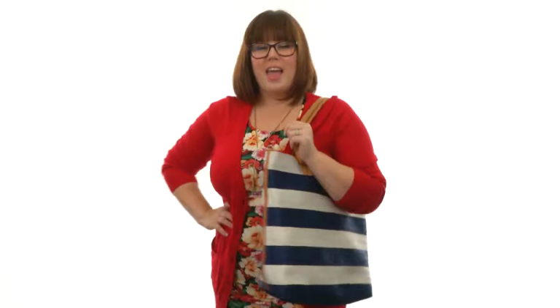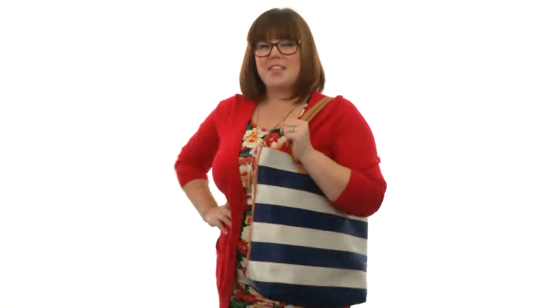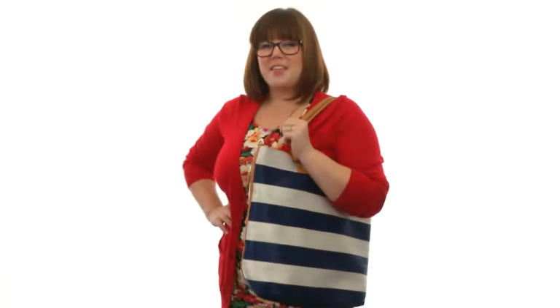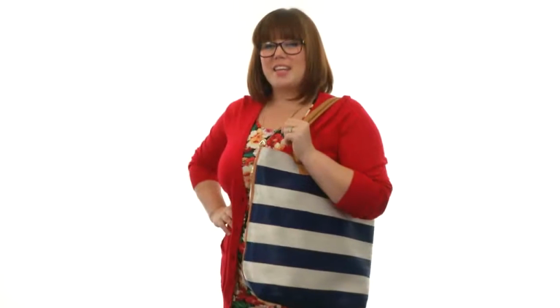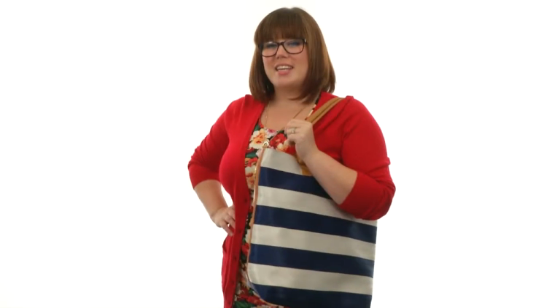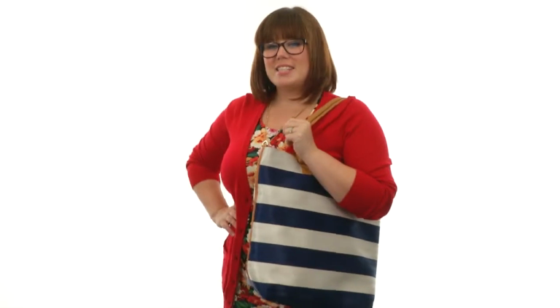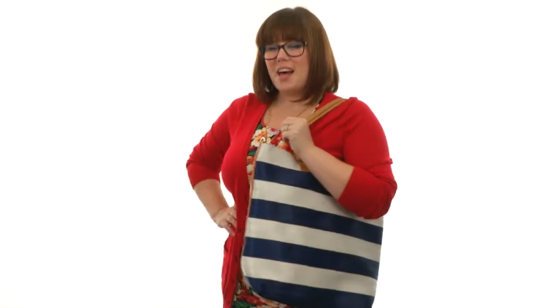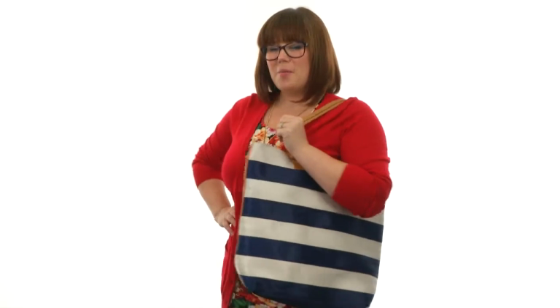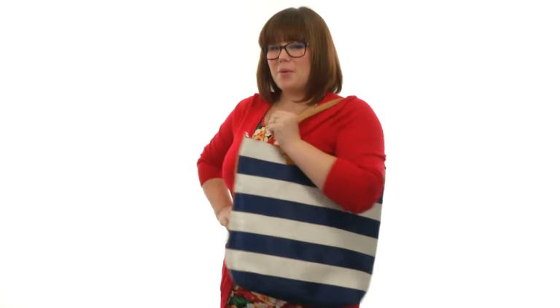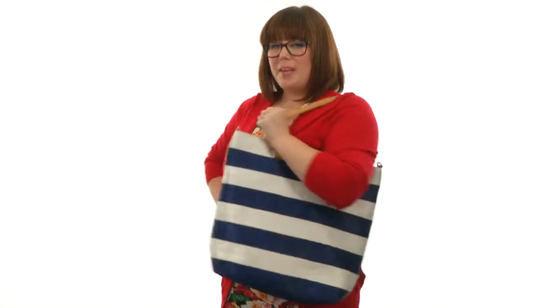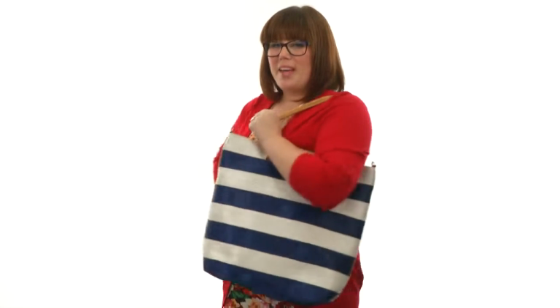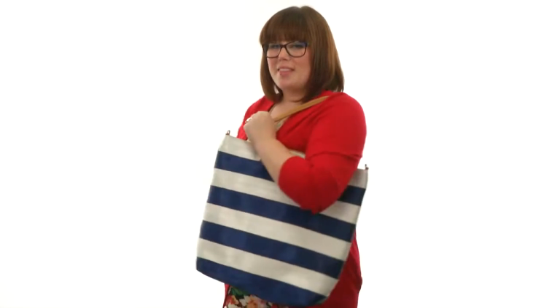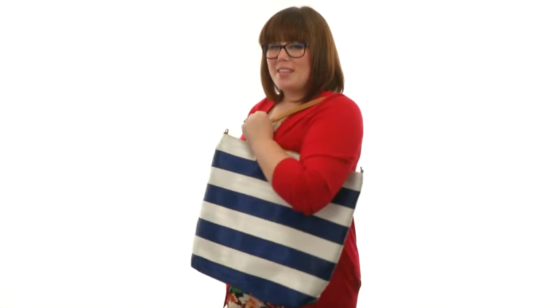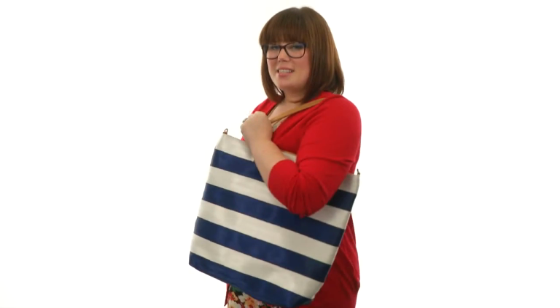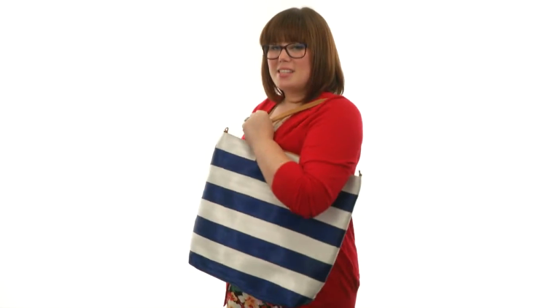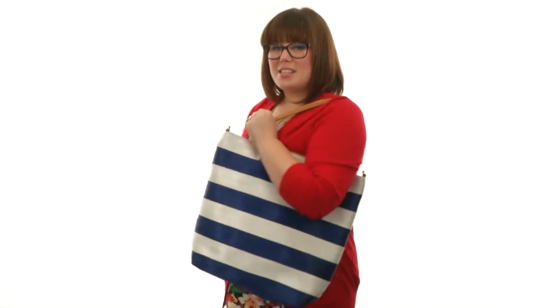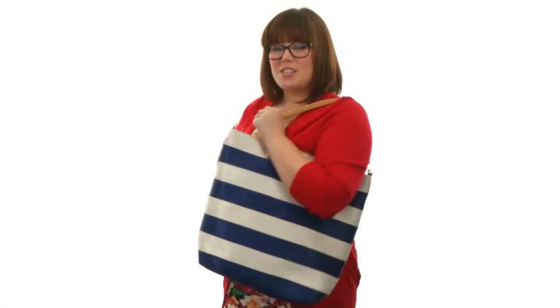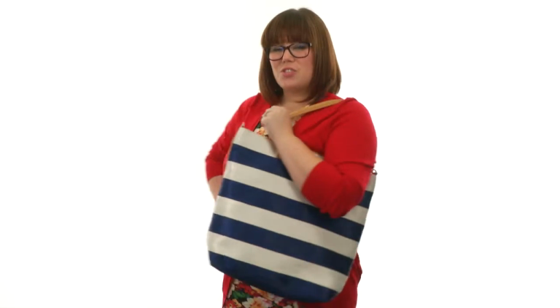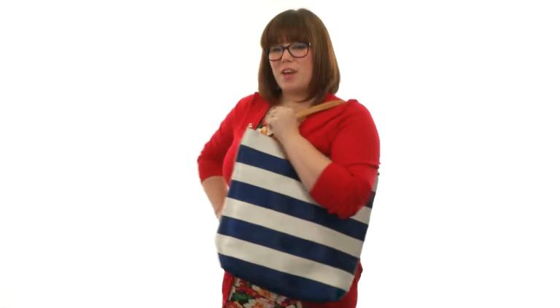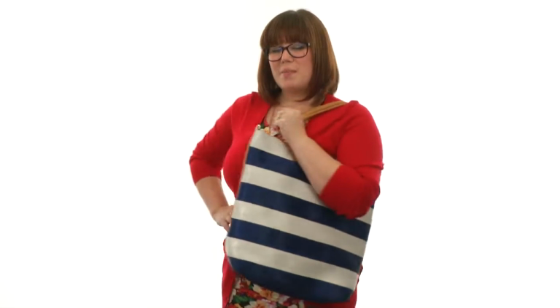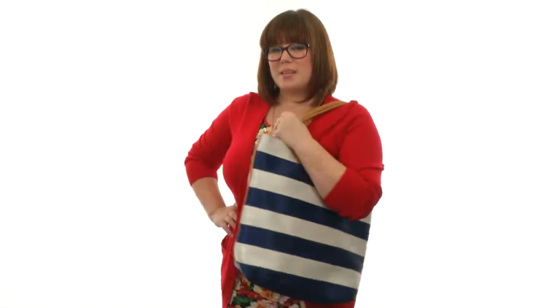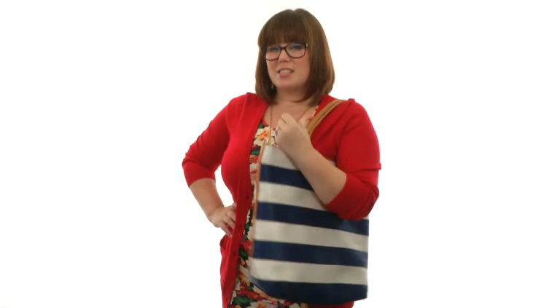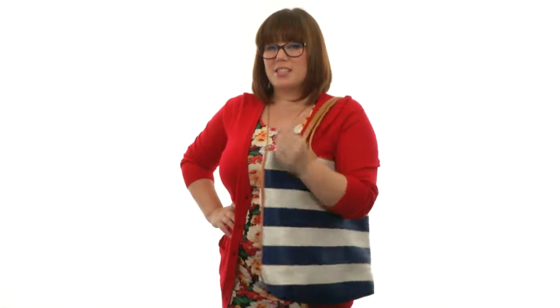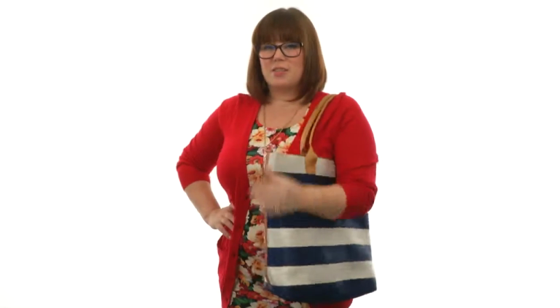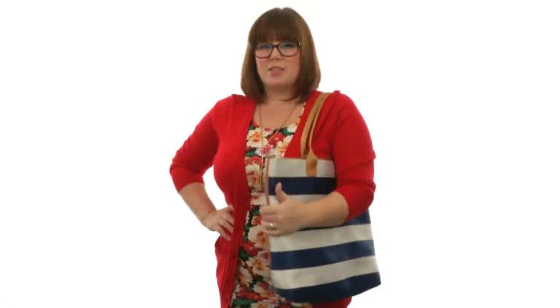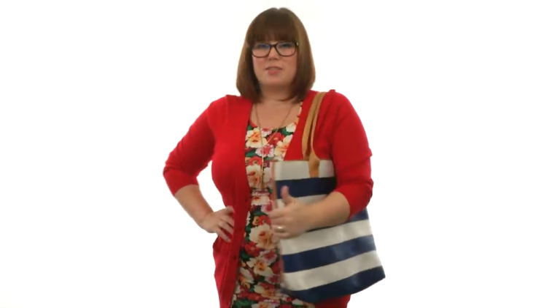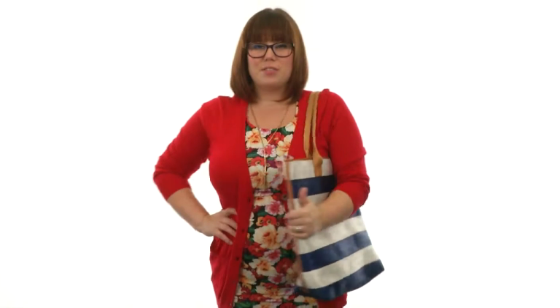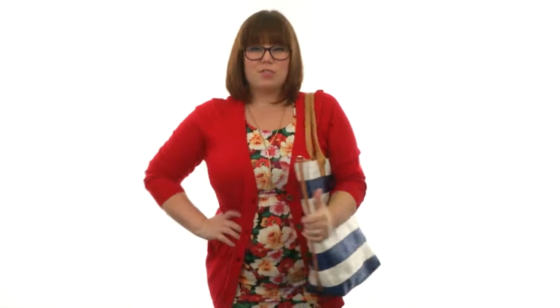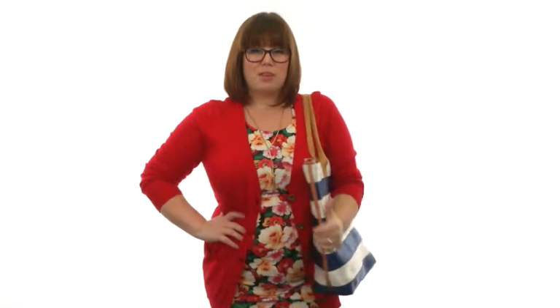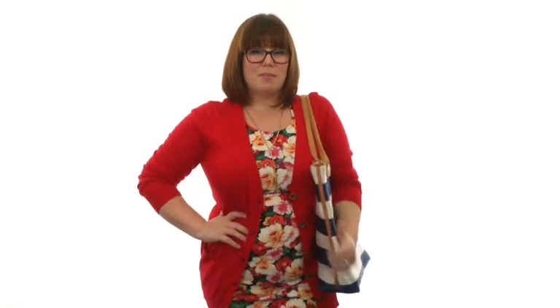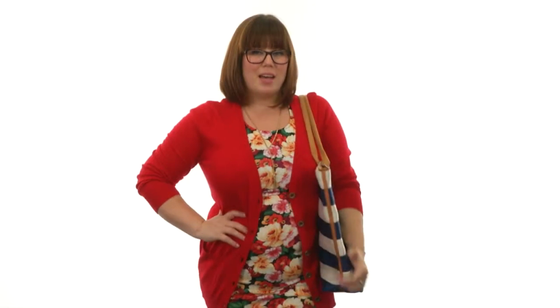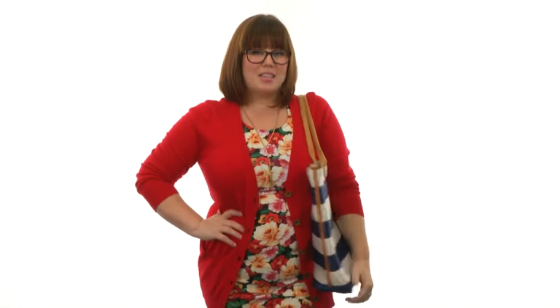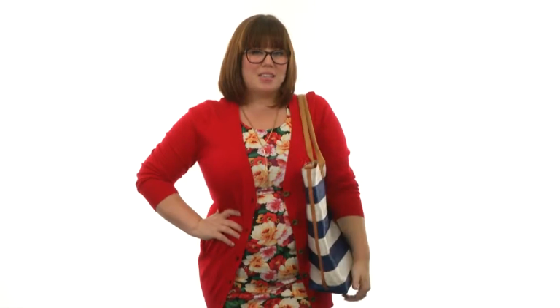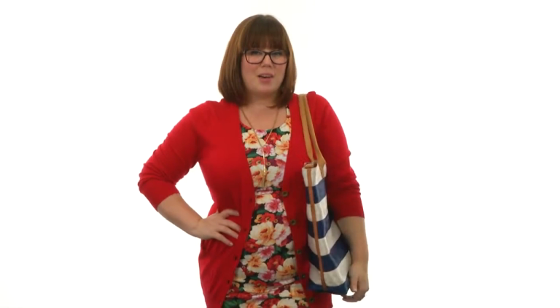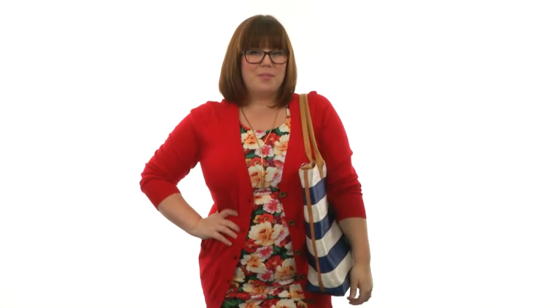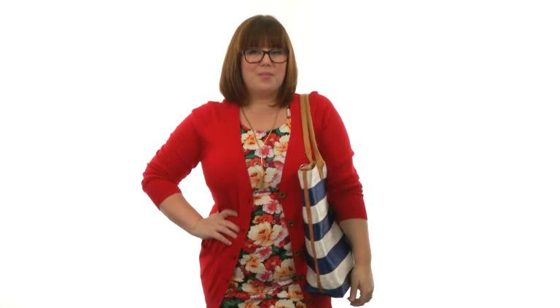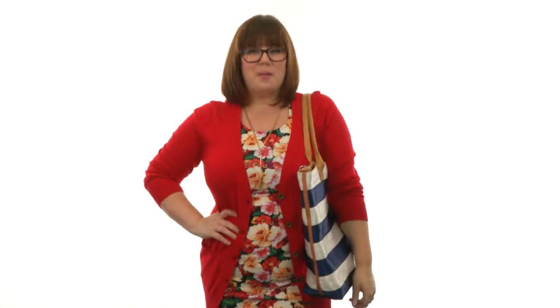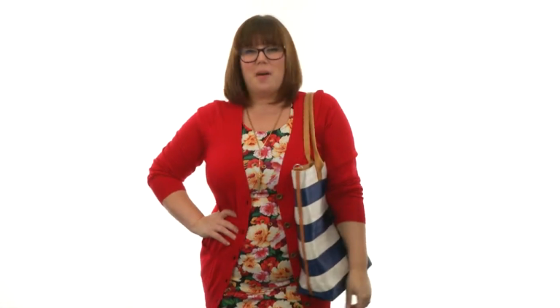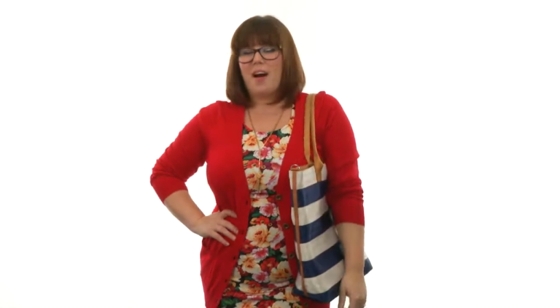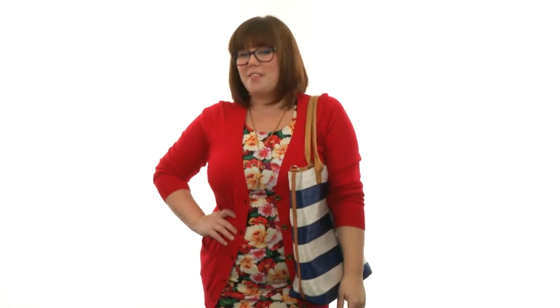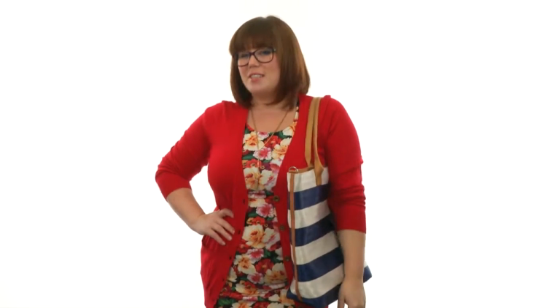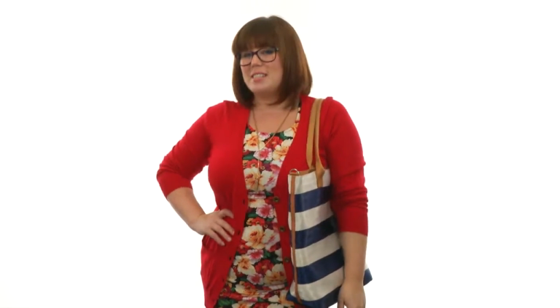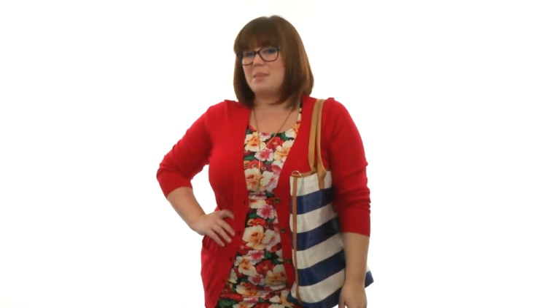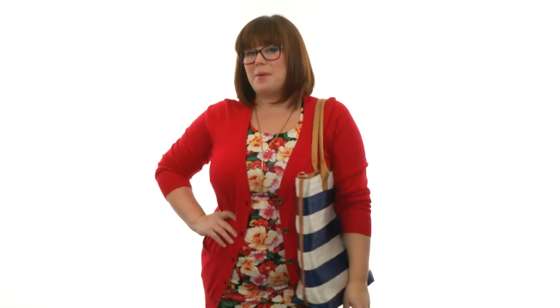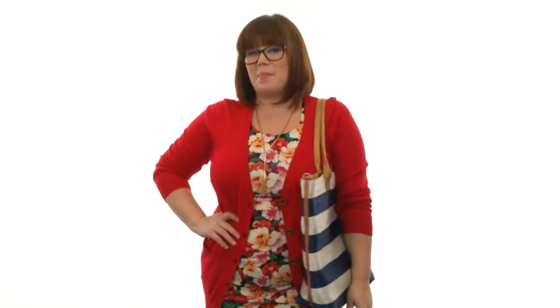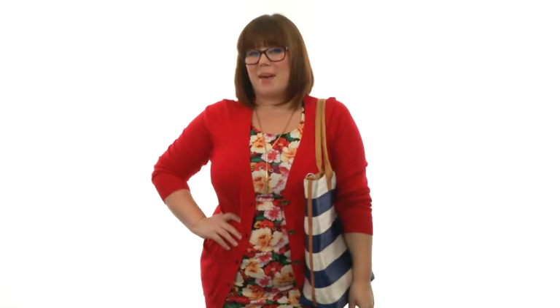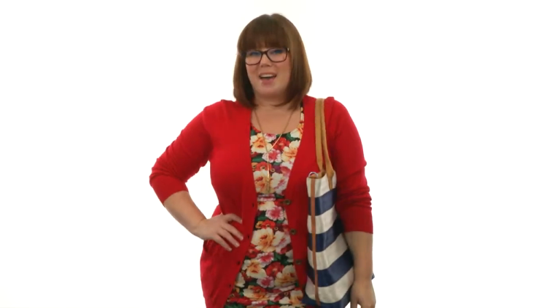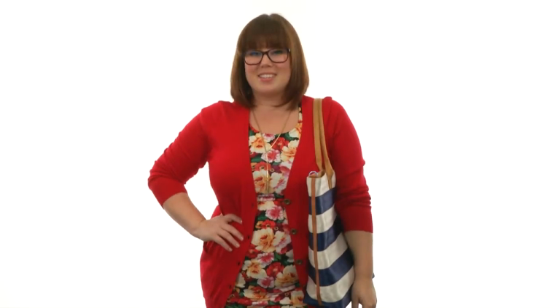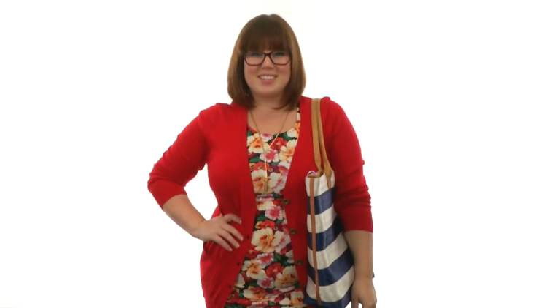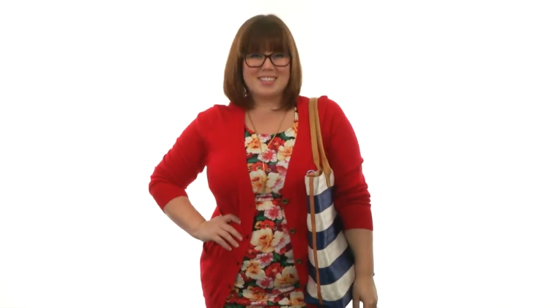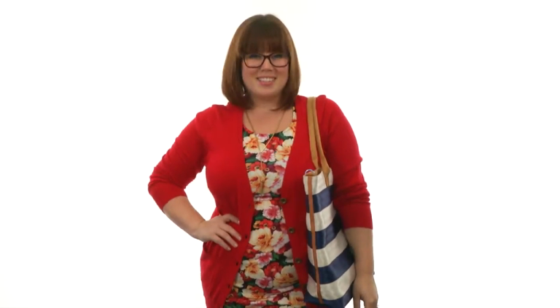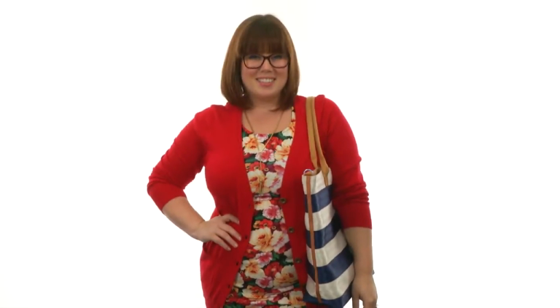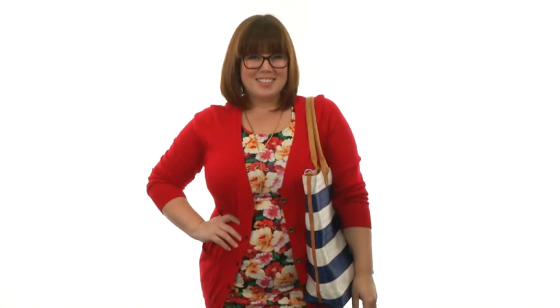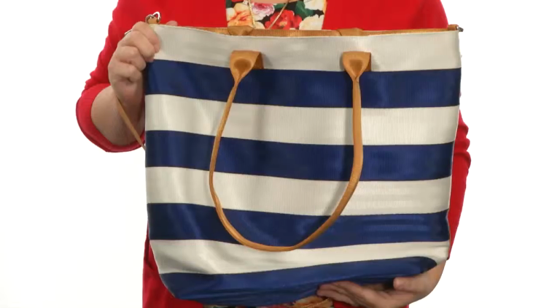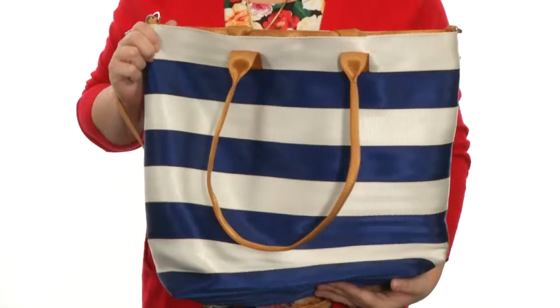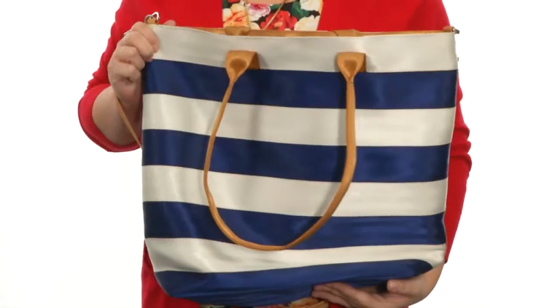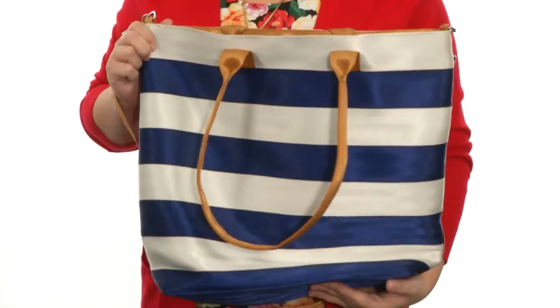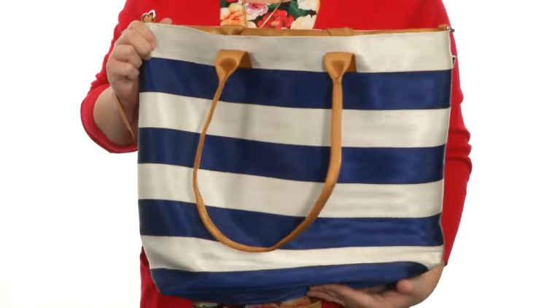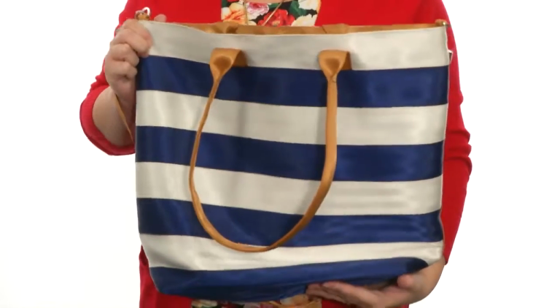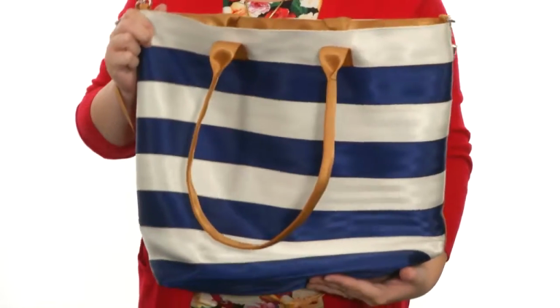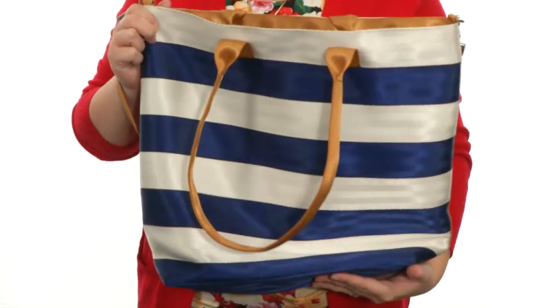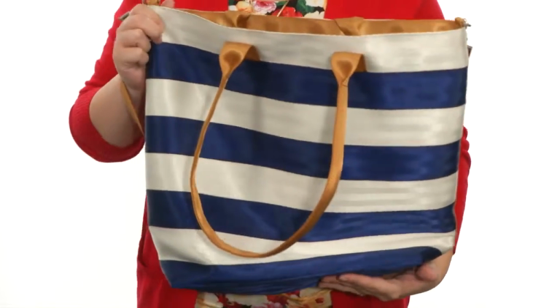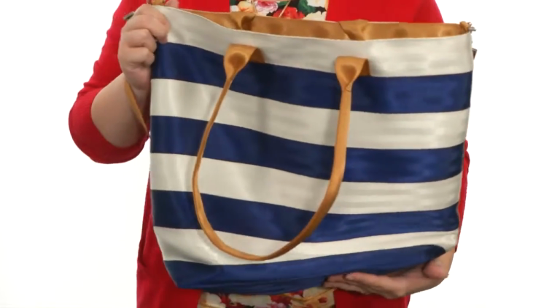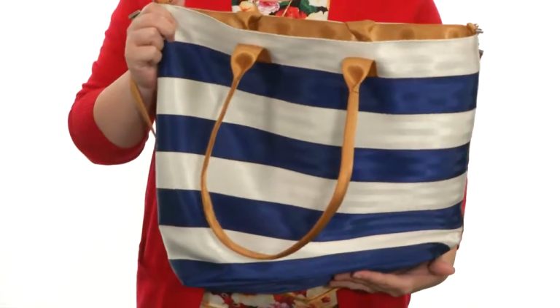Hey there ladies, I'm Brooke and this is the Striped Exclusive Streamline Tote from Harvey Seatbelt Bags. This bag is a lot of fun.